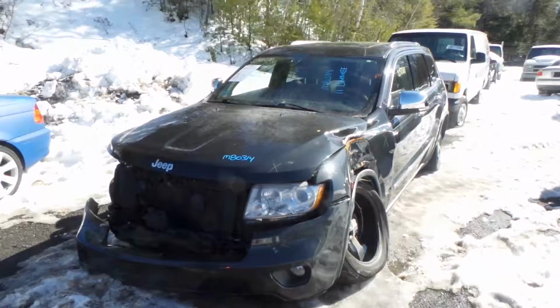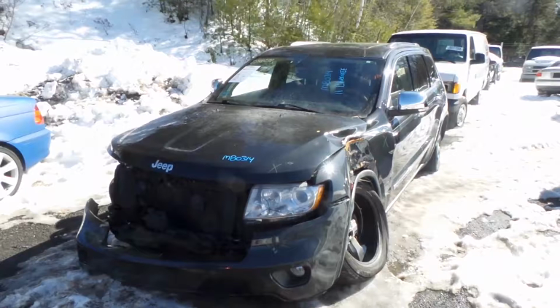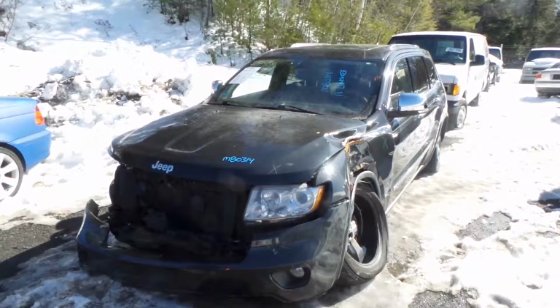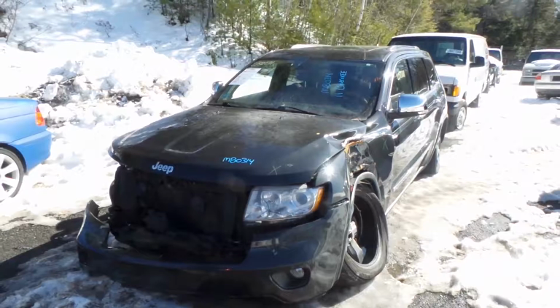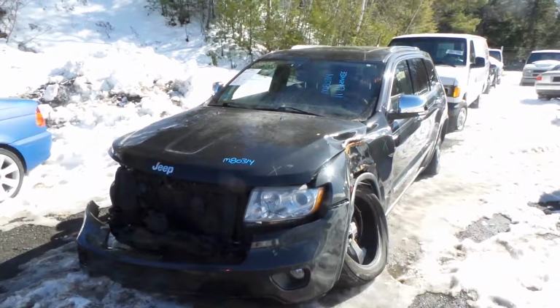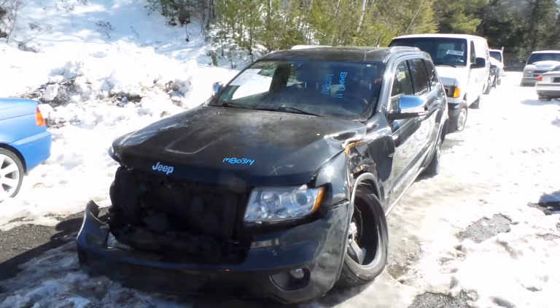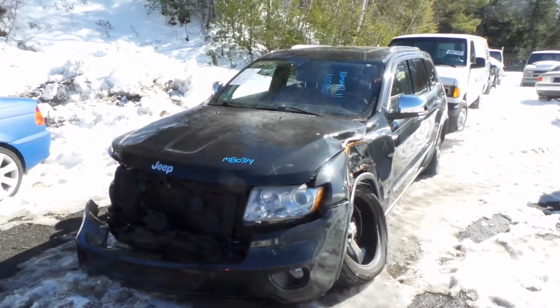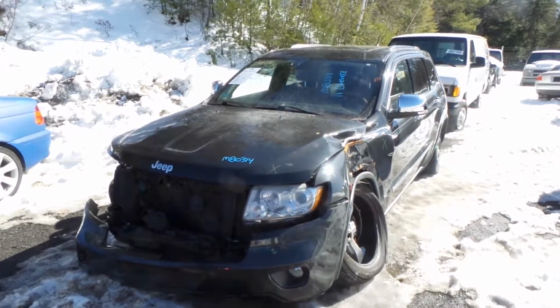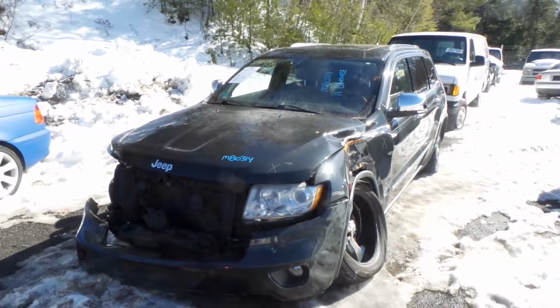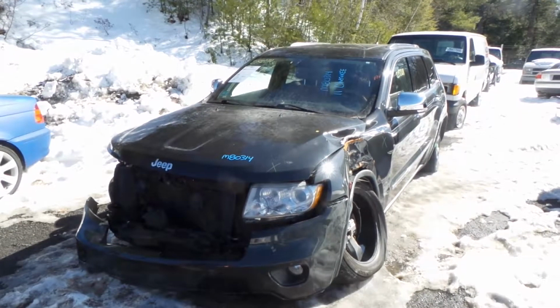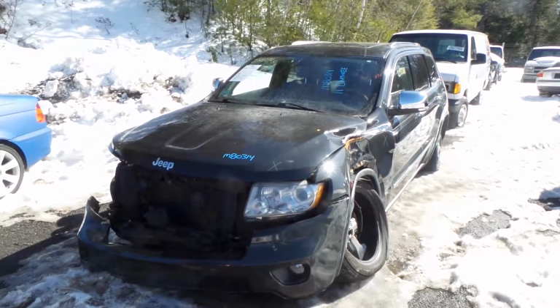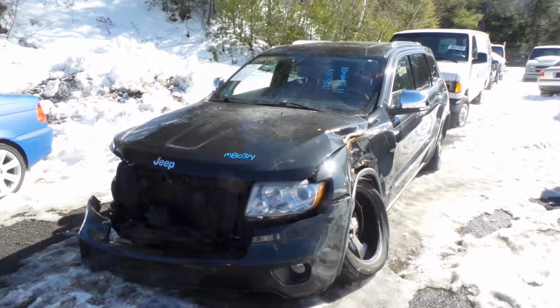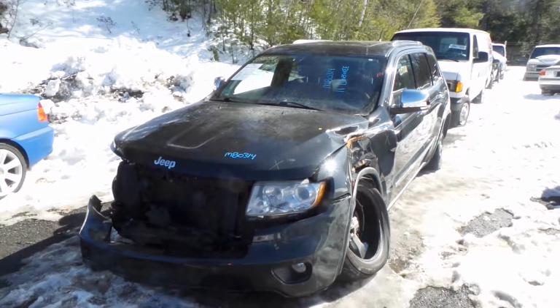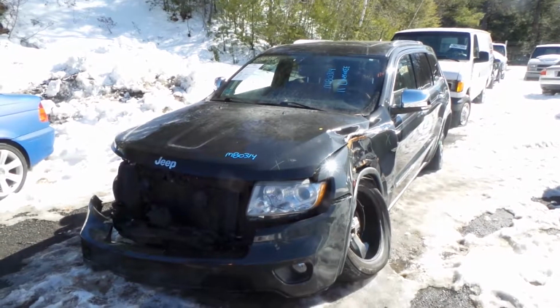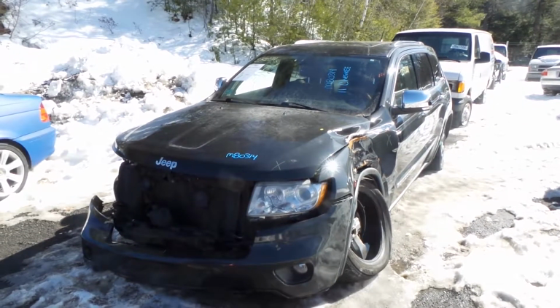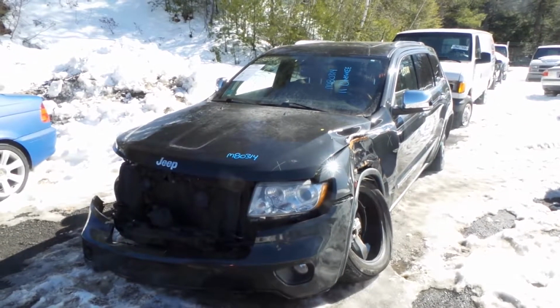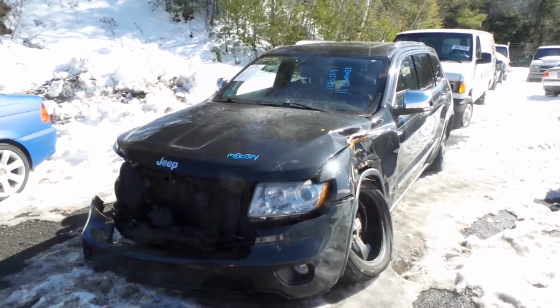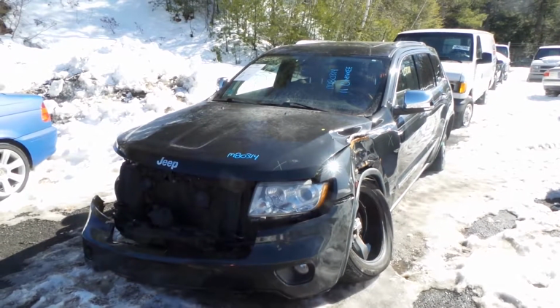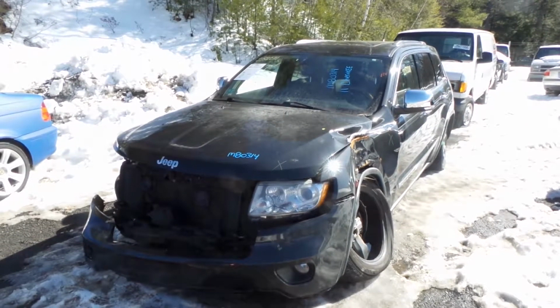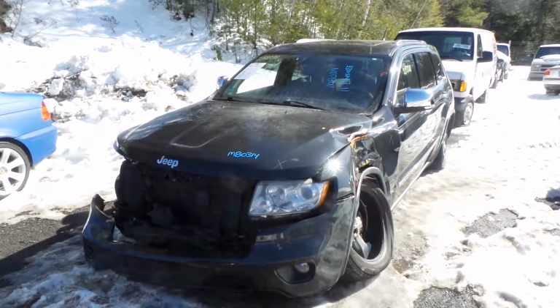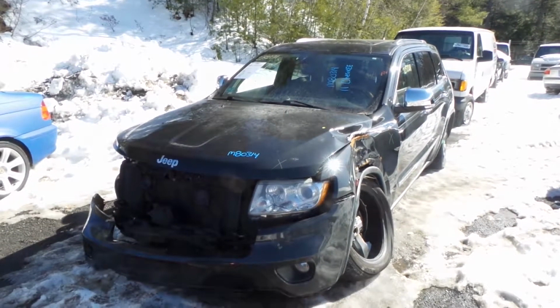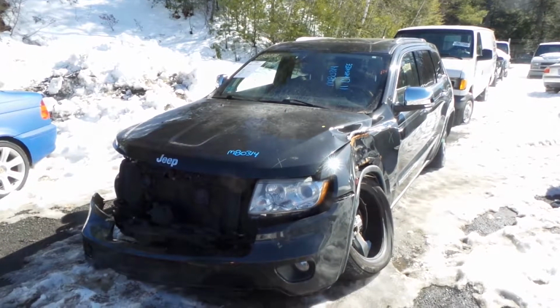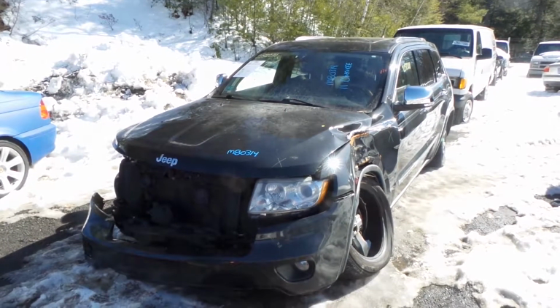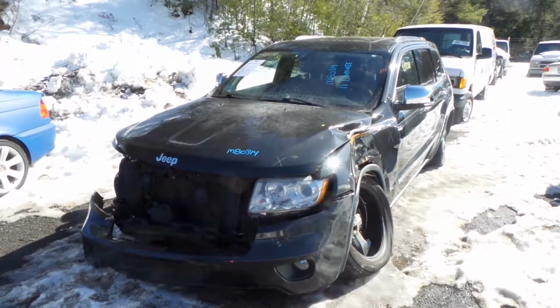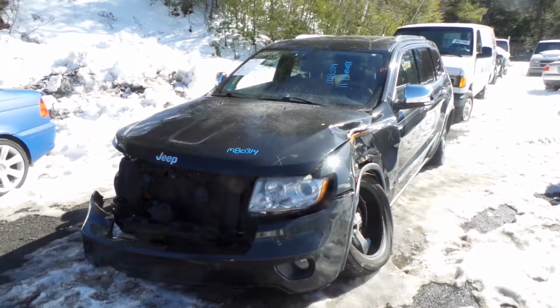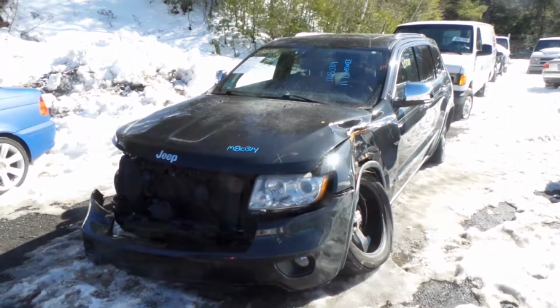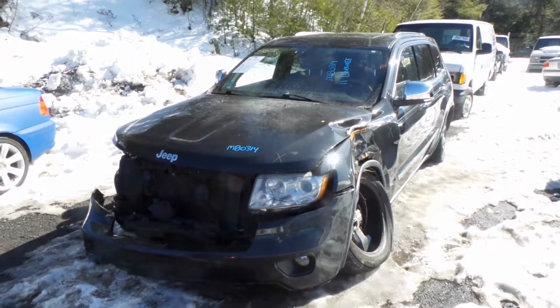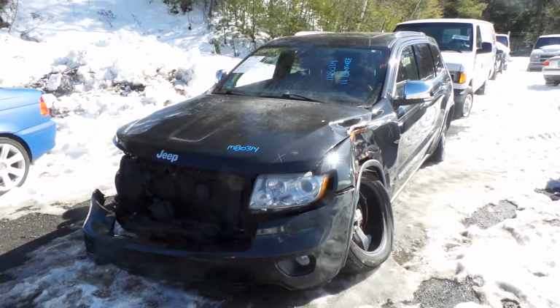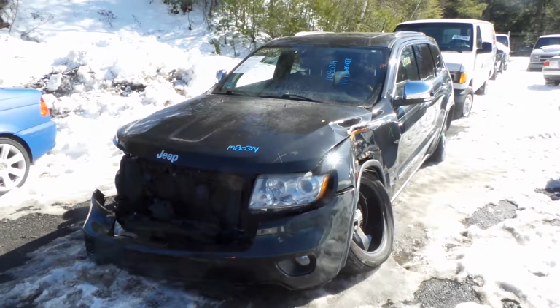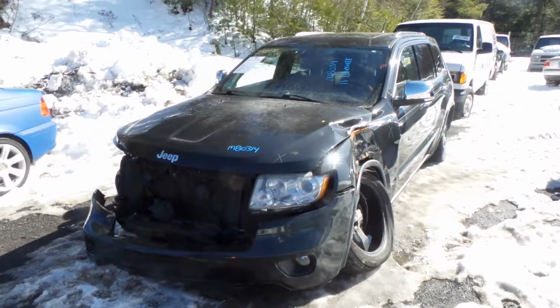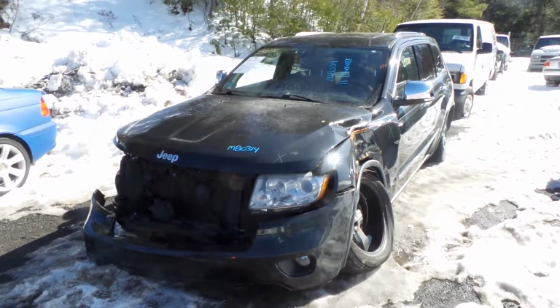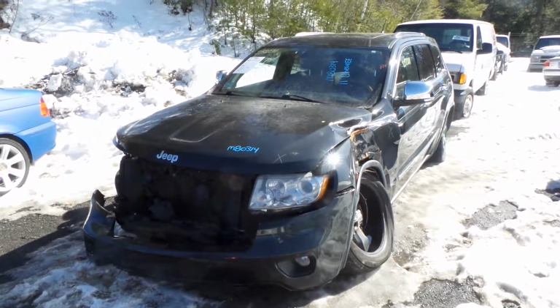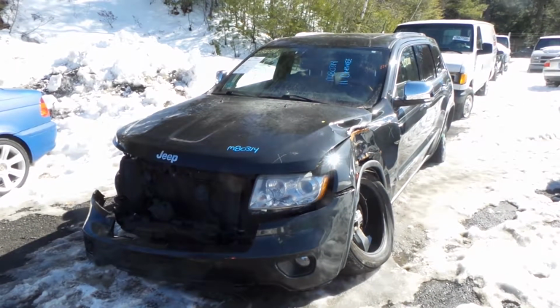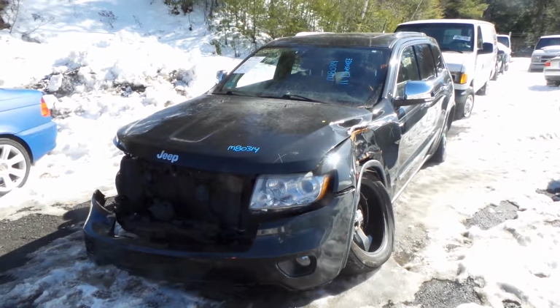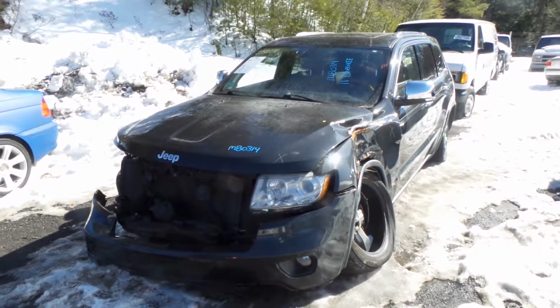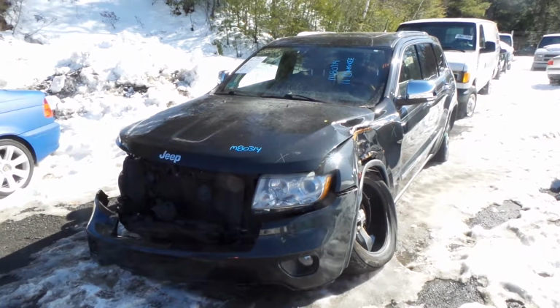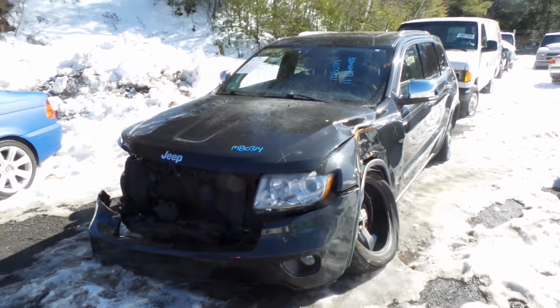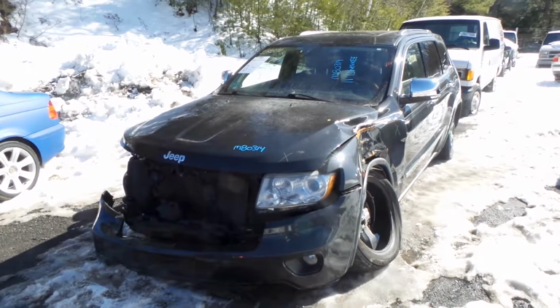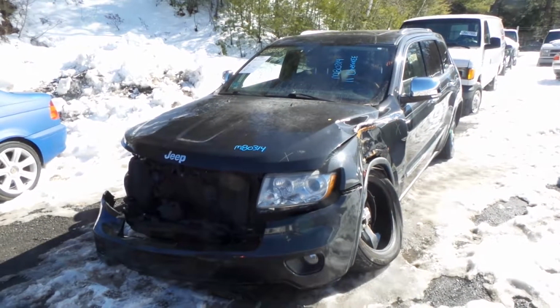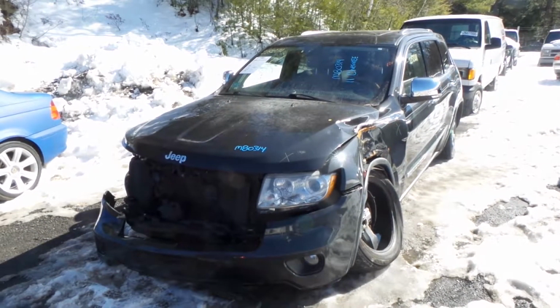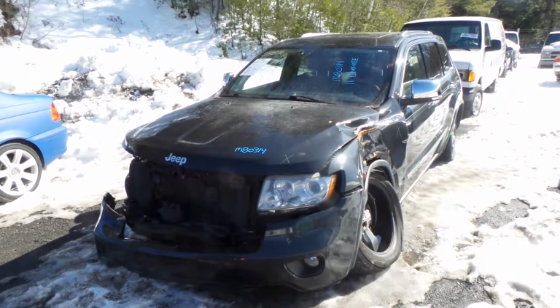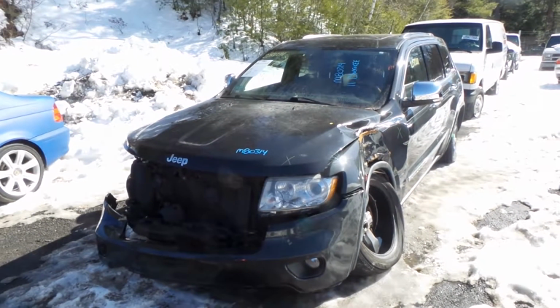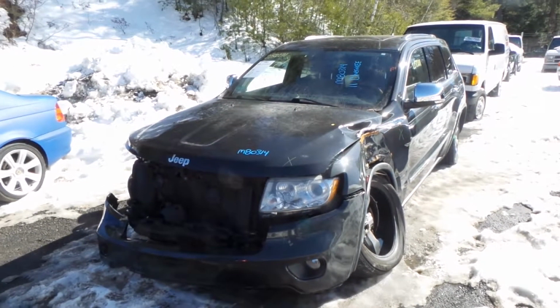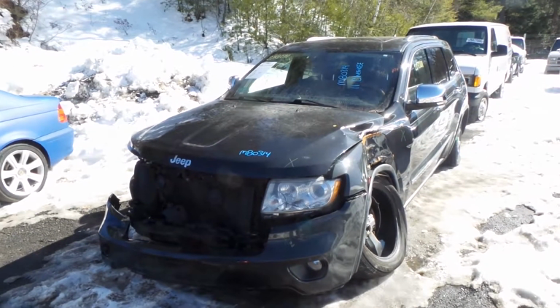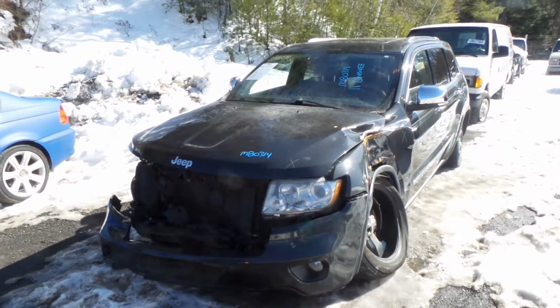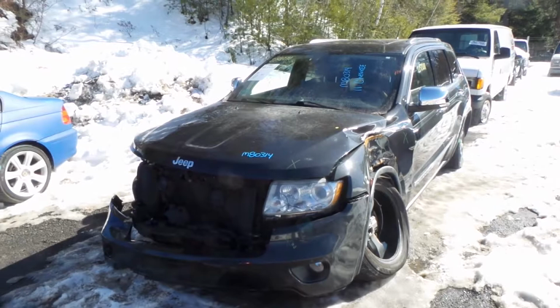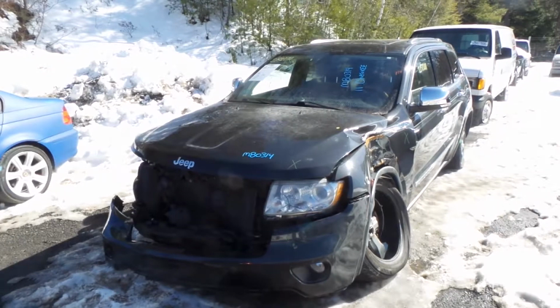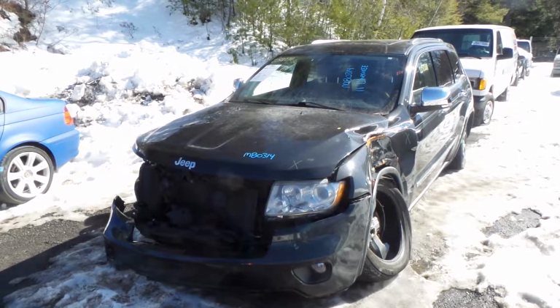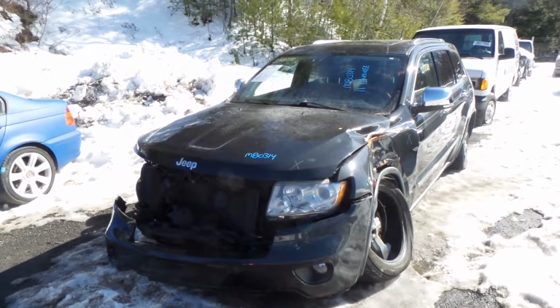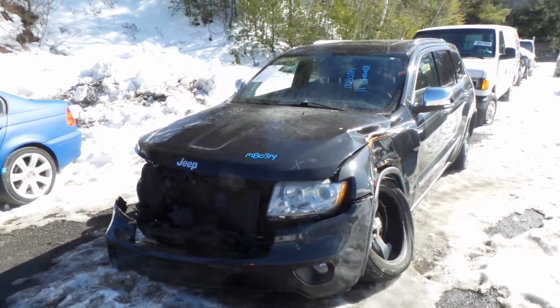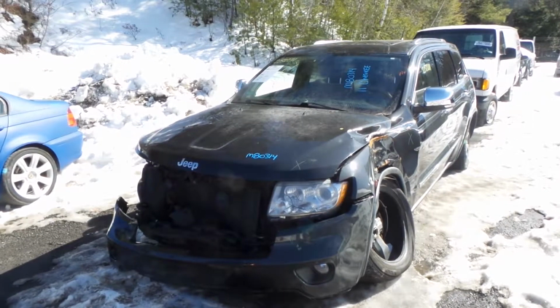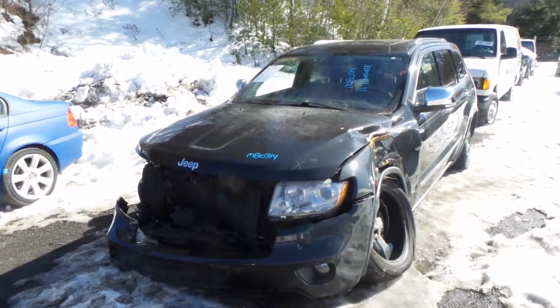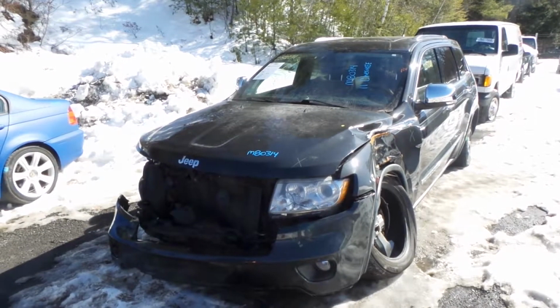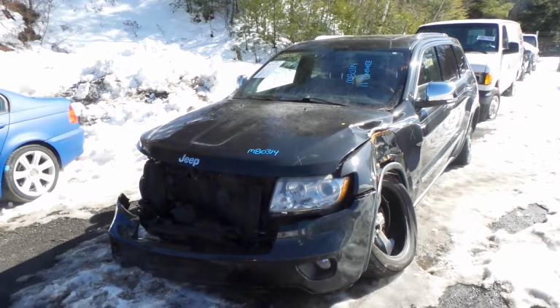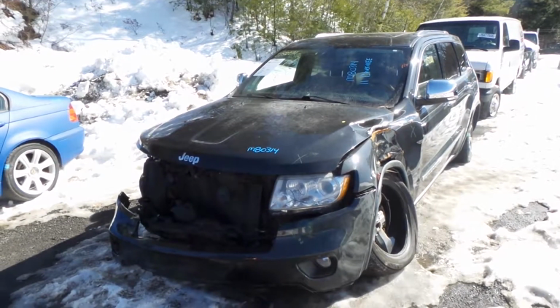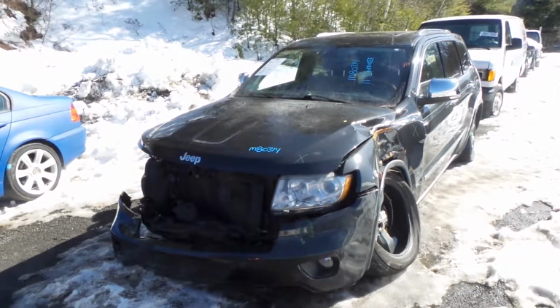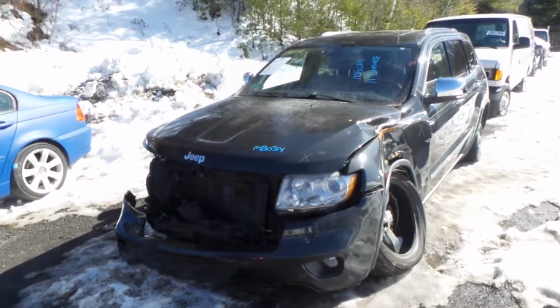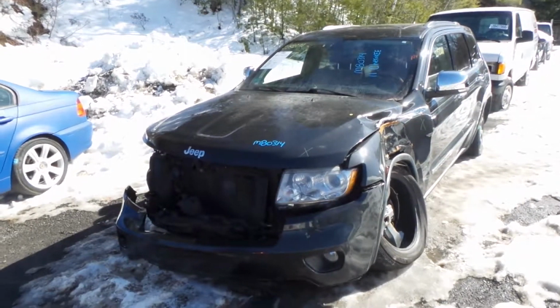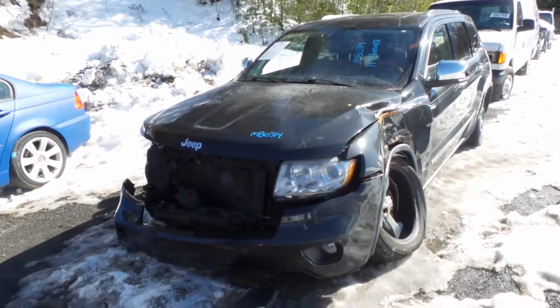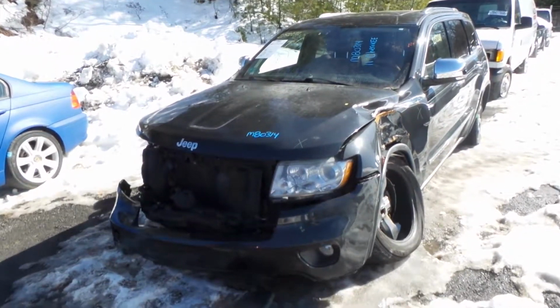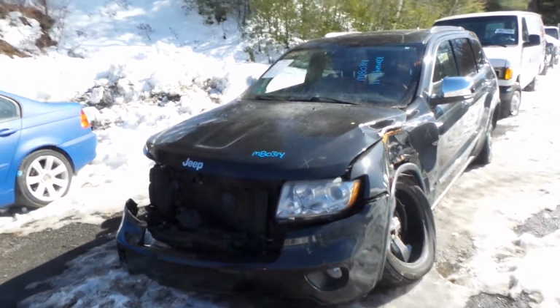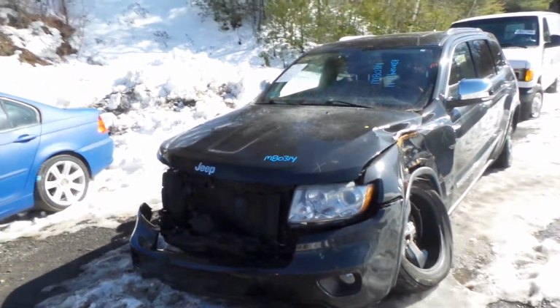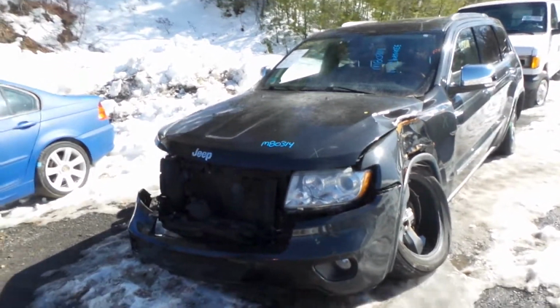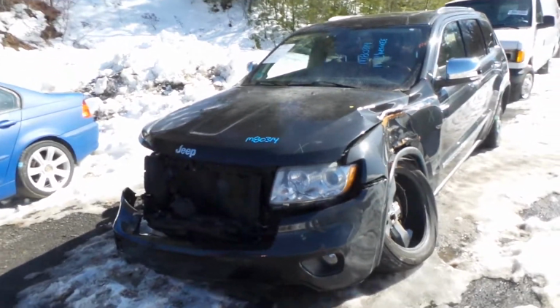This is New England Auto and Truck Recyclers, and today we are parting out a 2011 Jeep Grand Cherokee, stock number M80314.